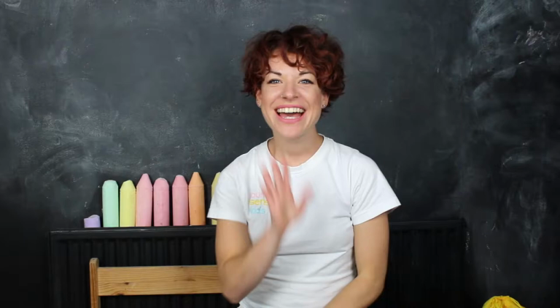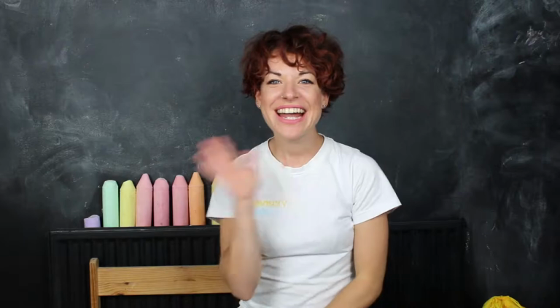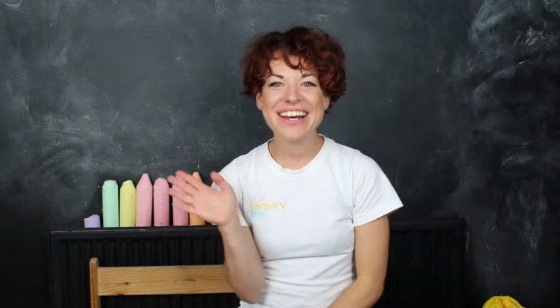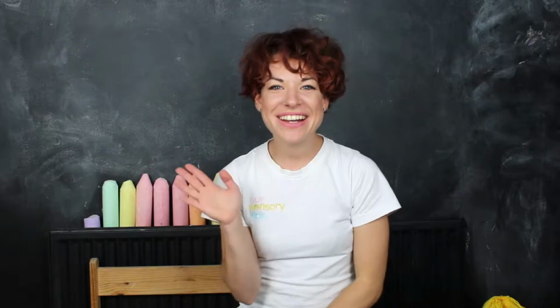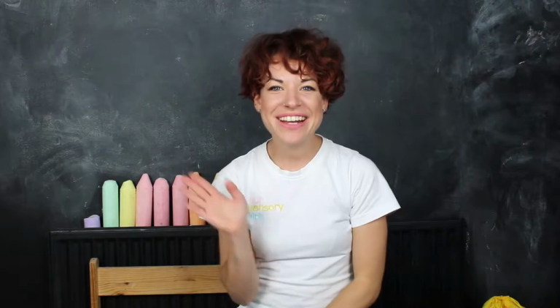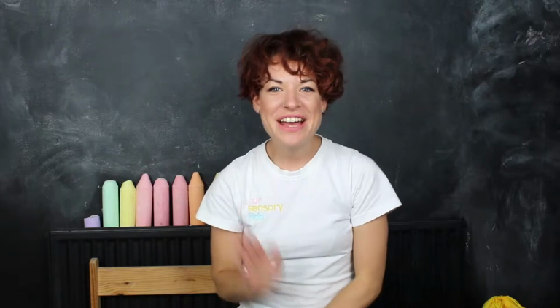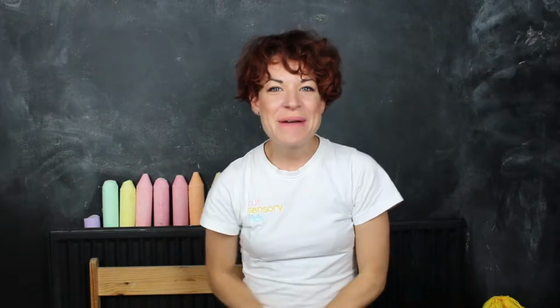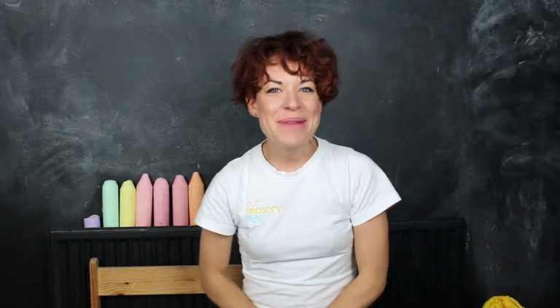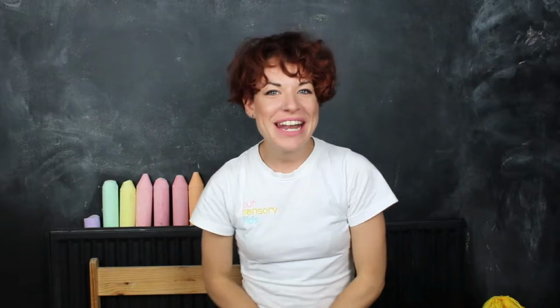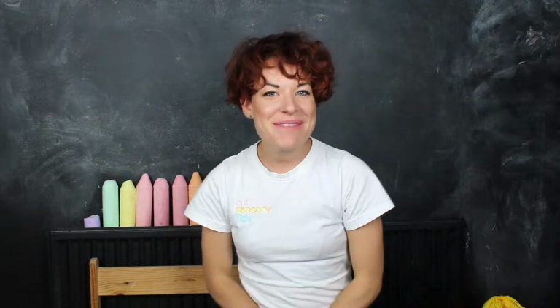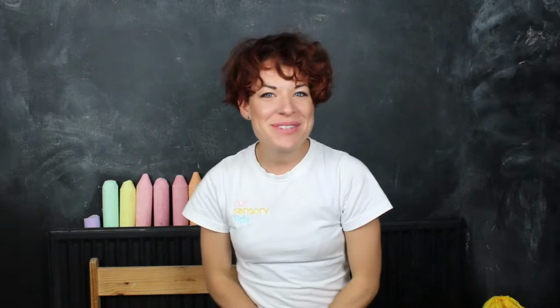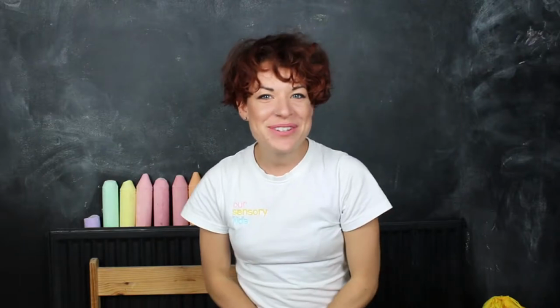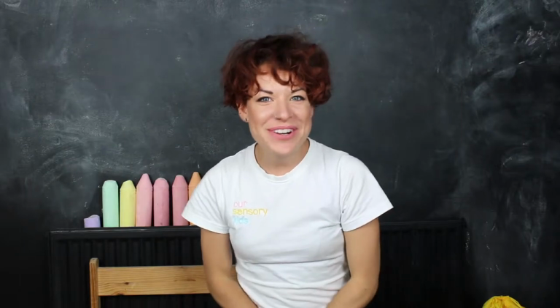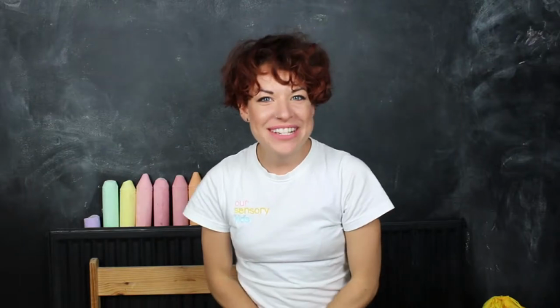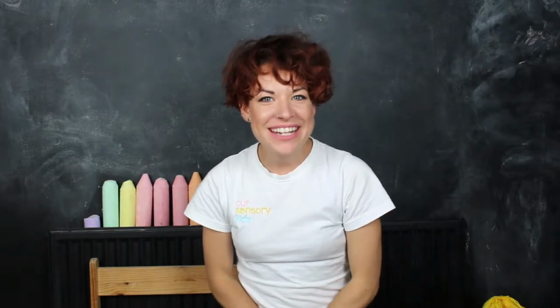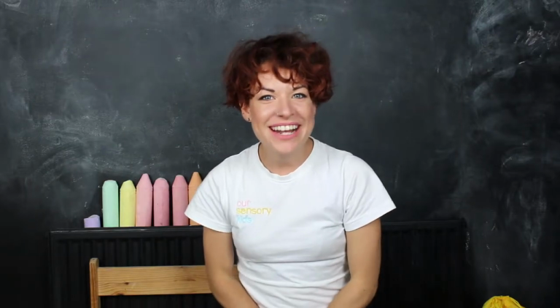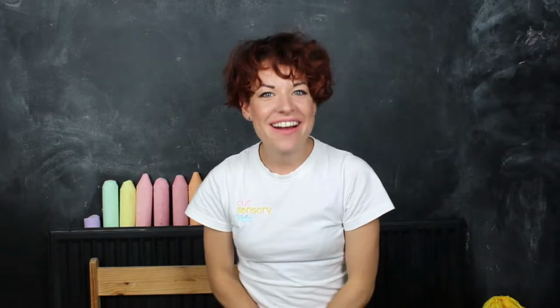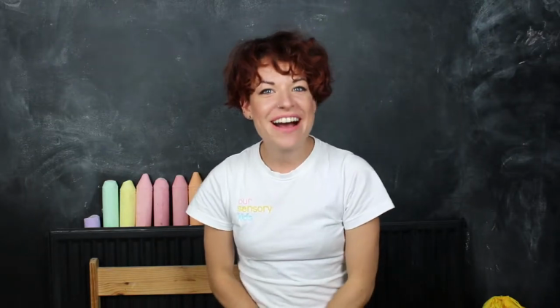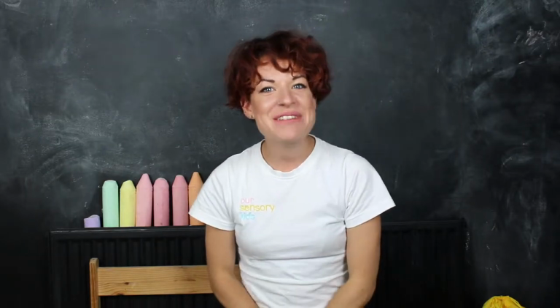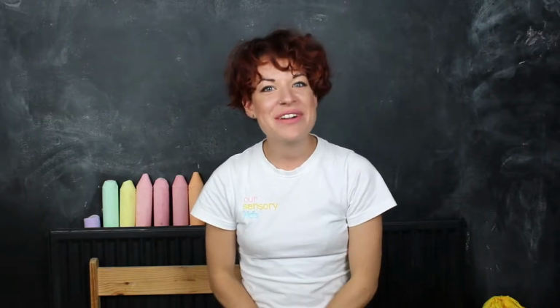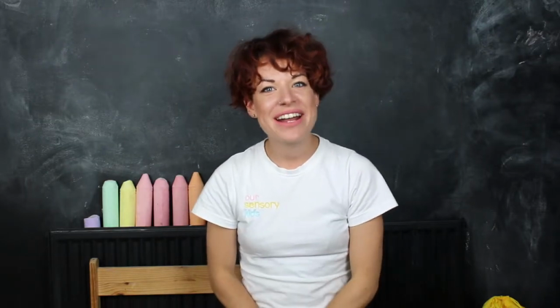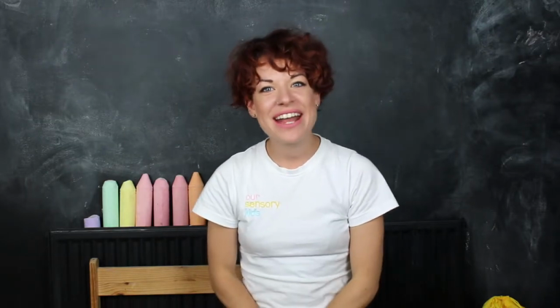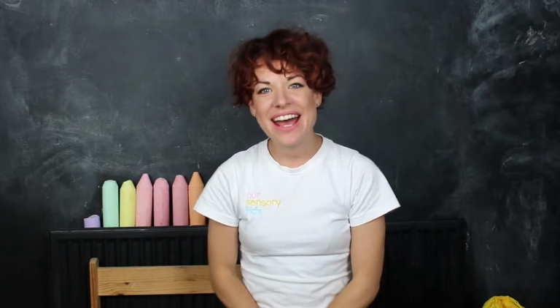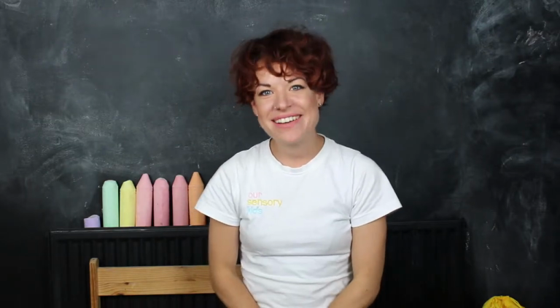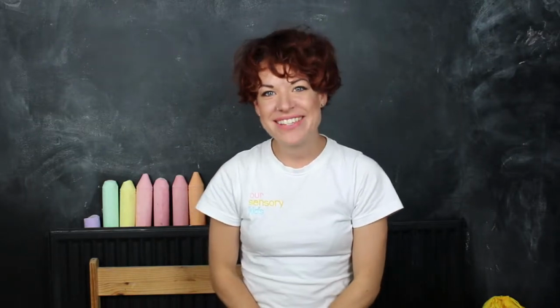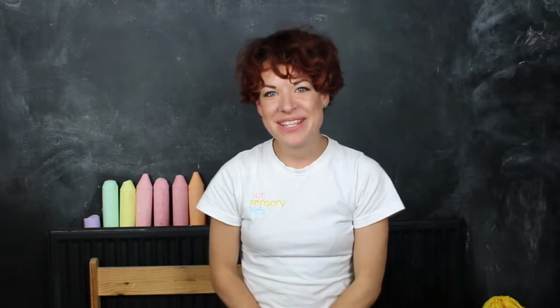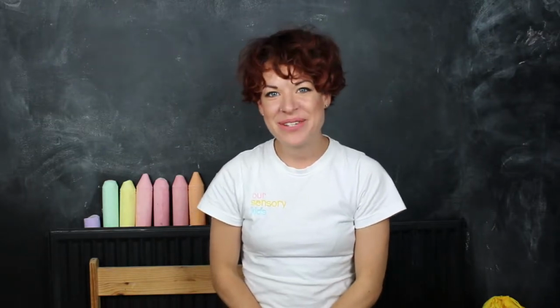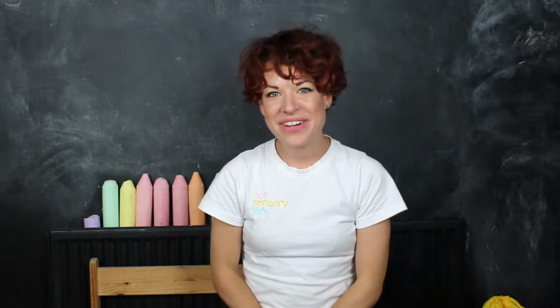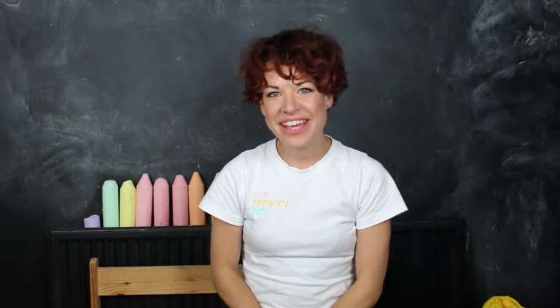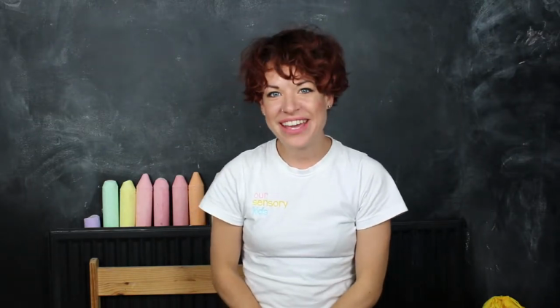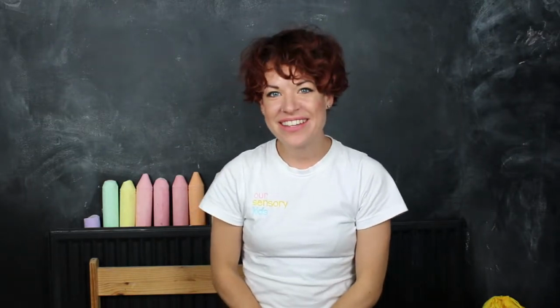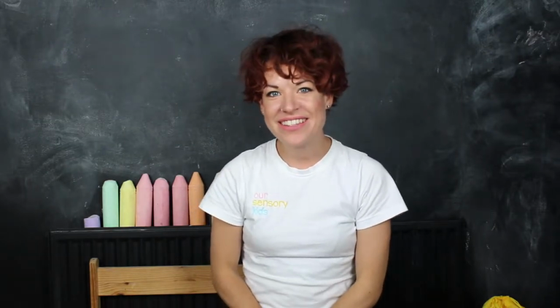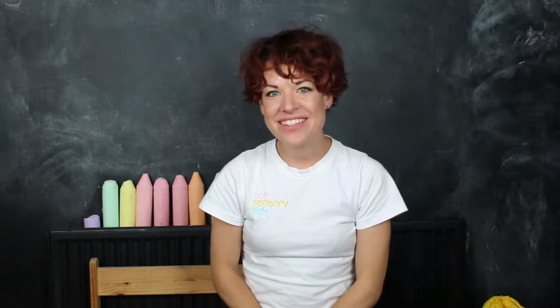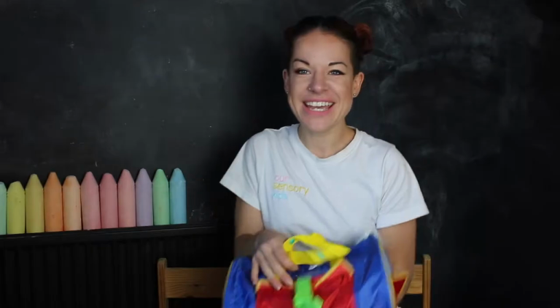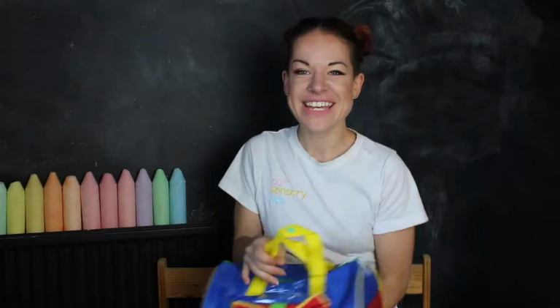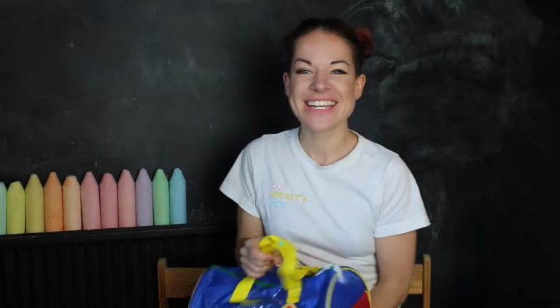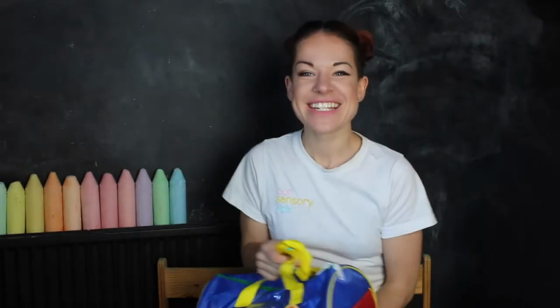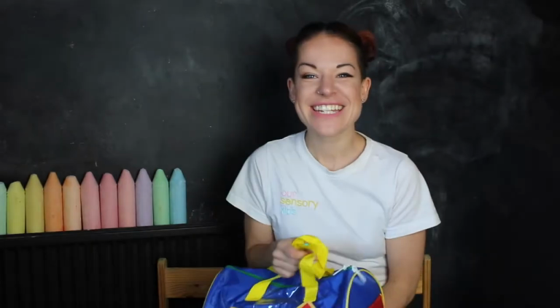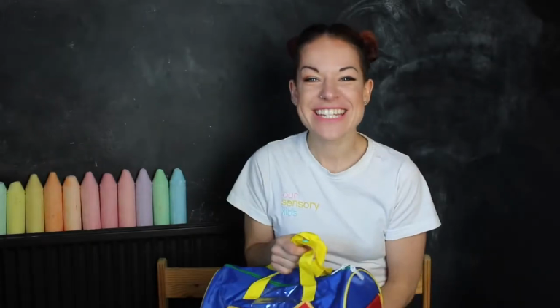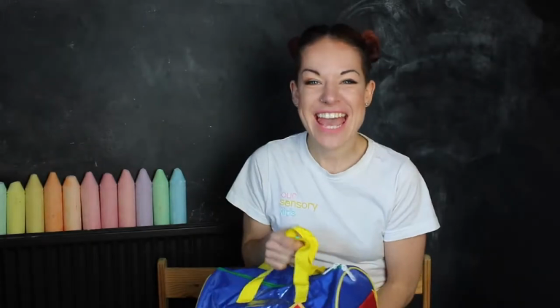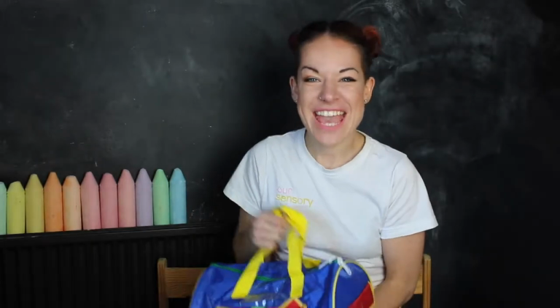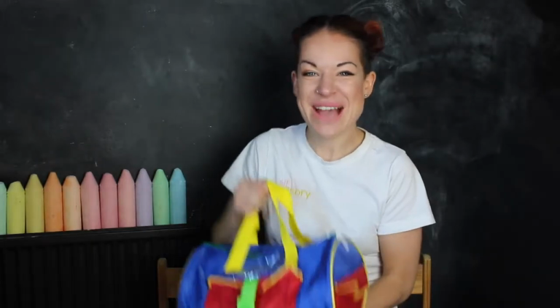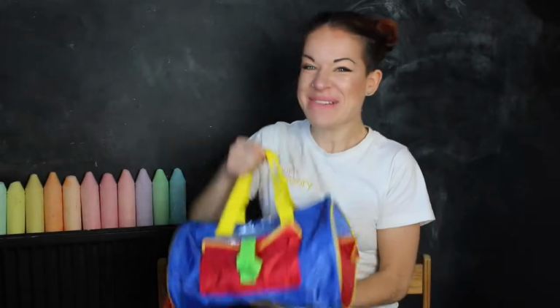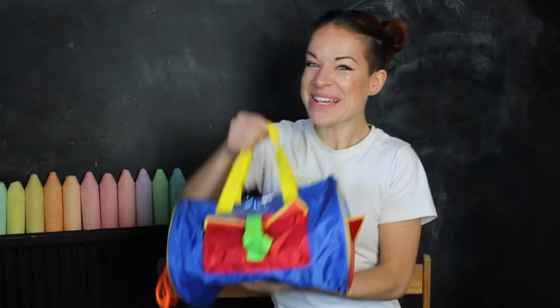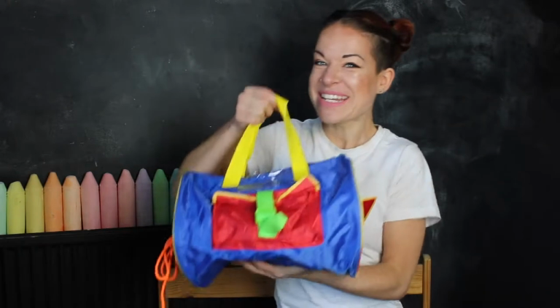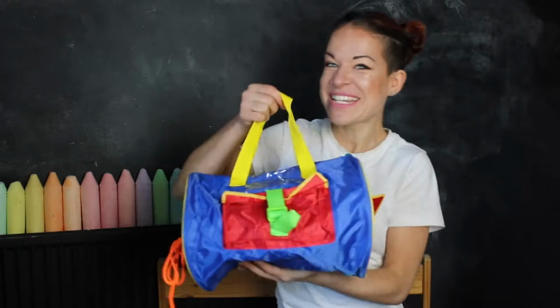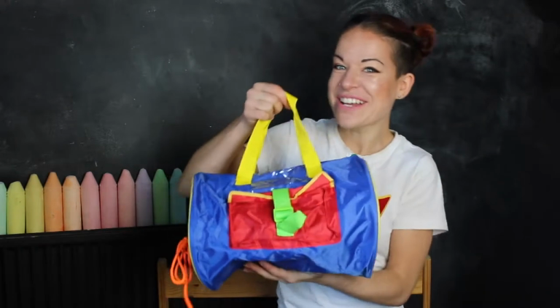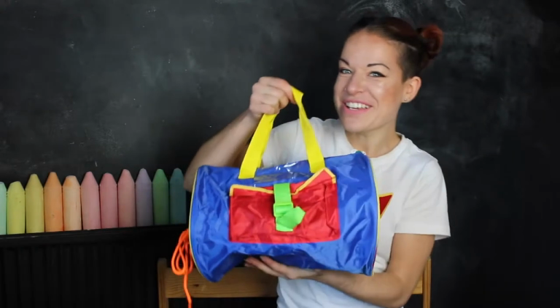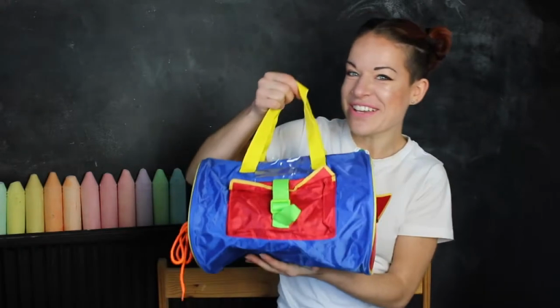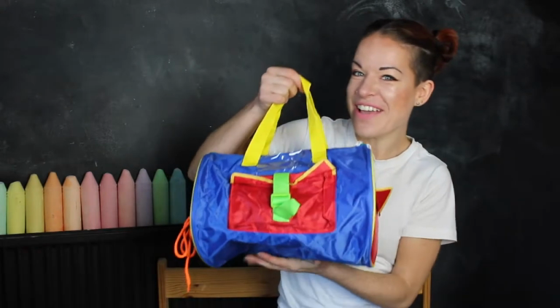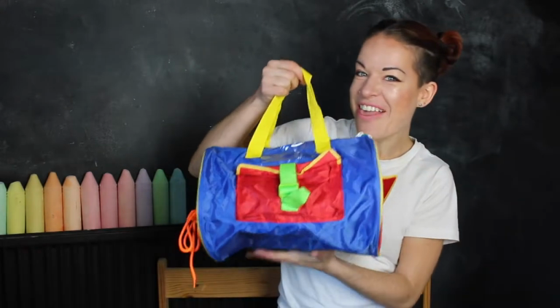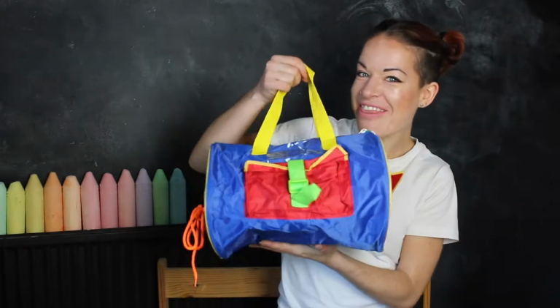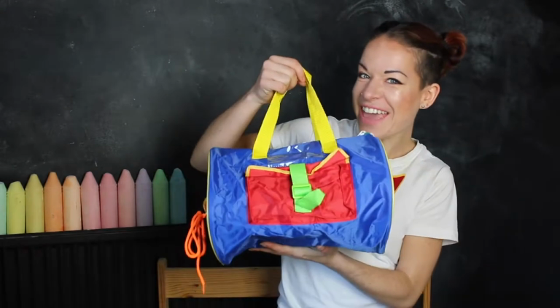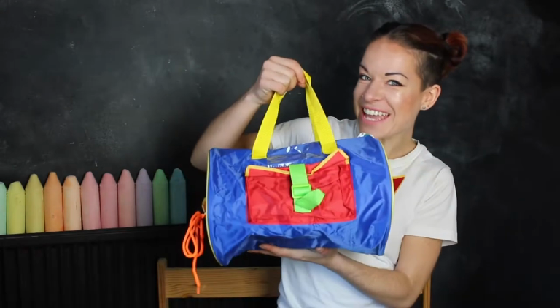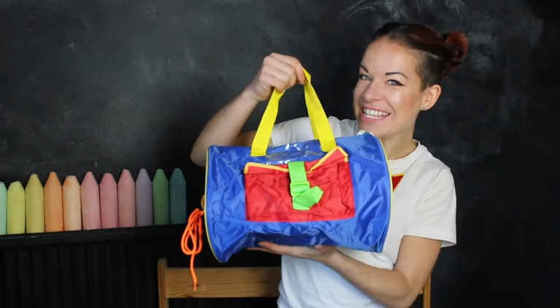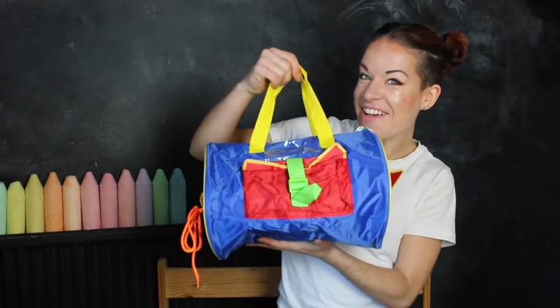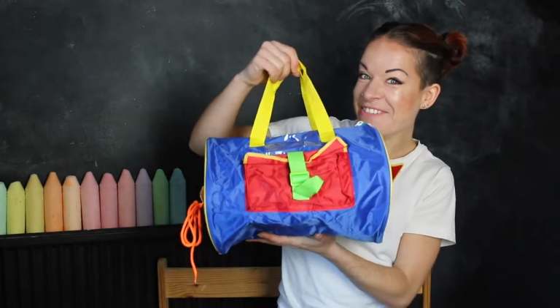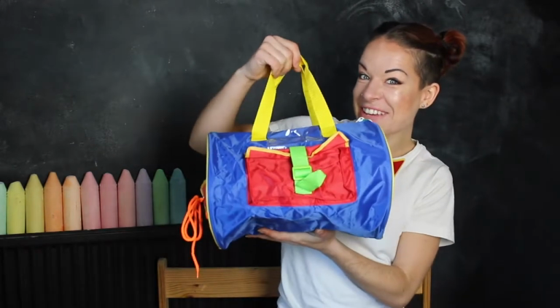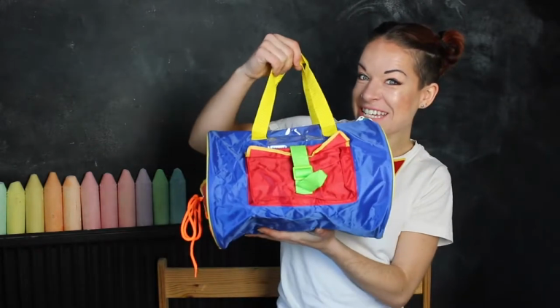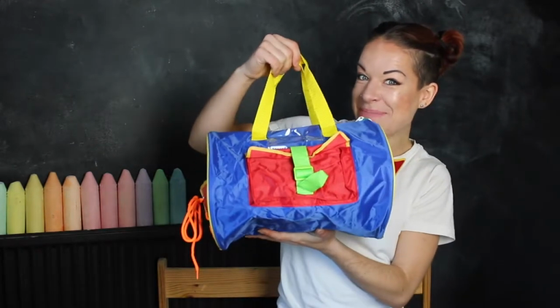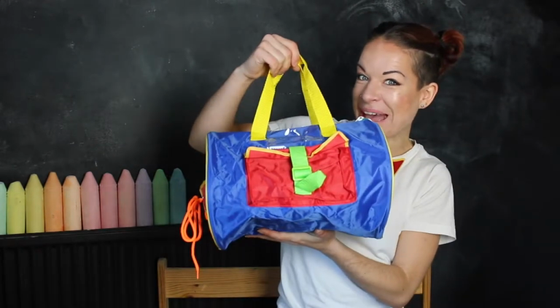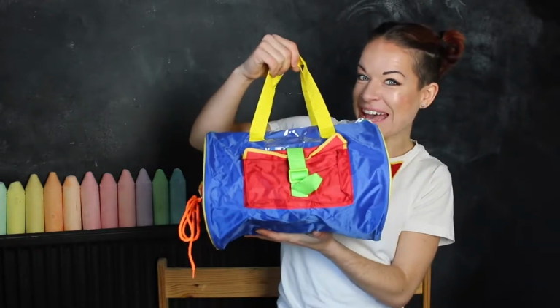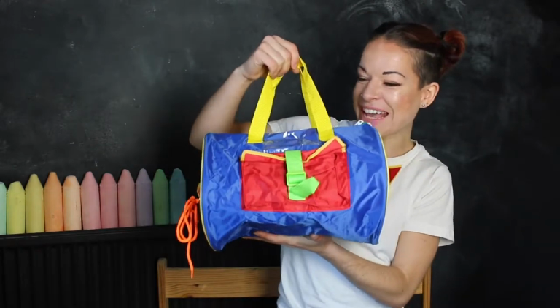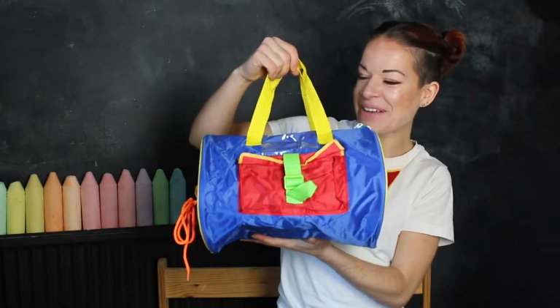Hello, my name's Jordan and I run Our Sensory Kids. Today I'm going to show you this fidget bag.